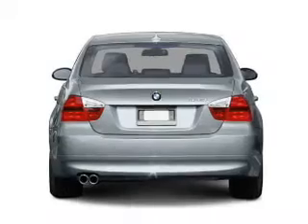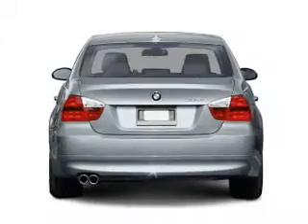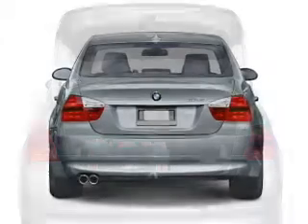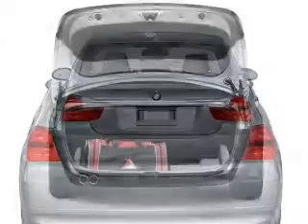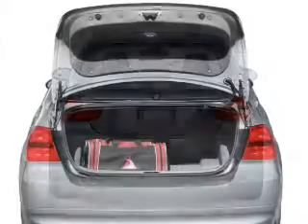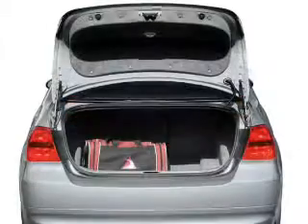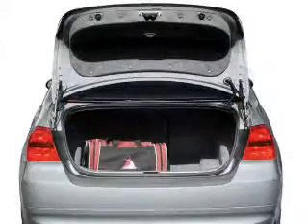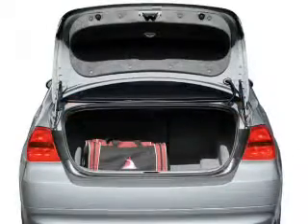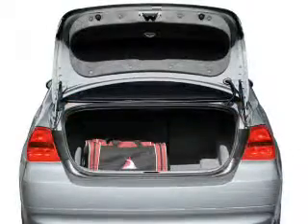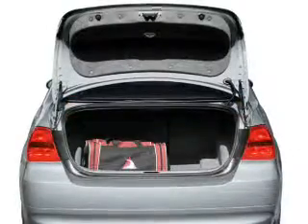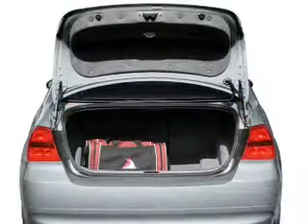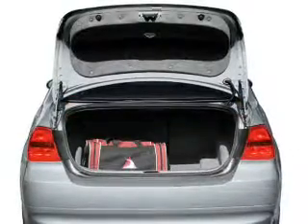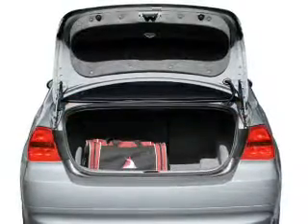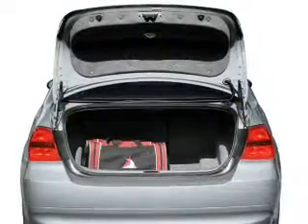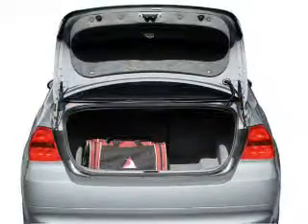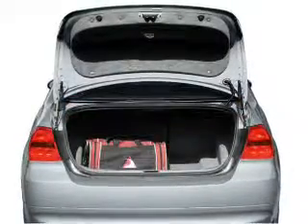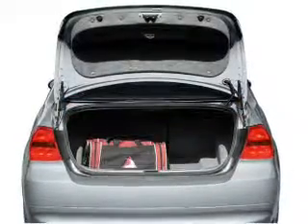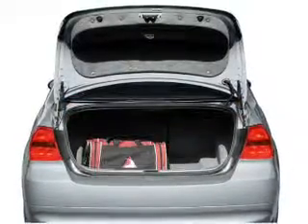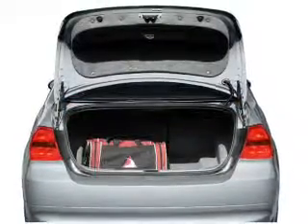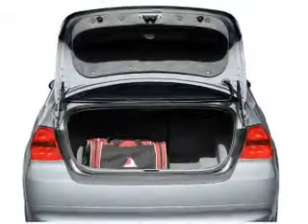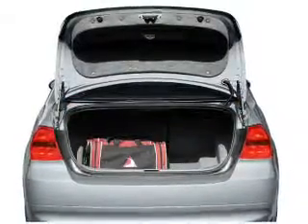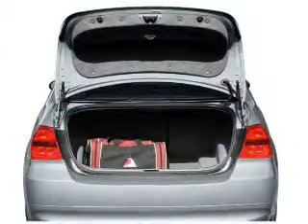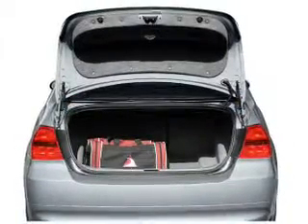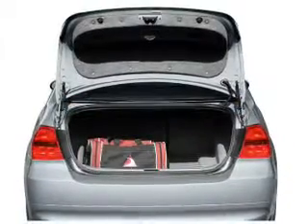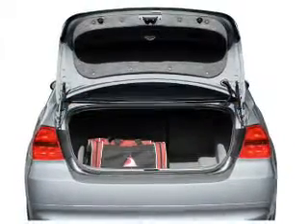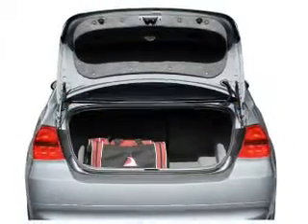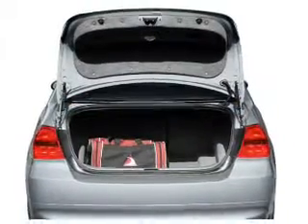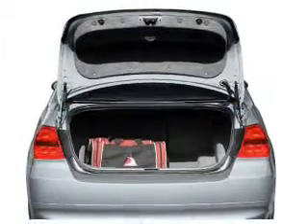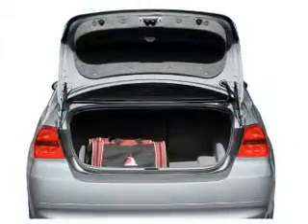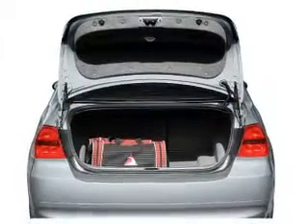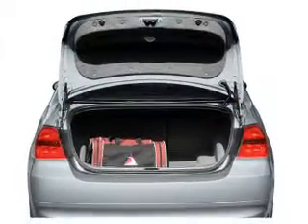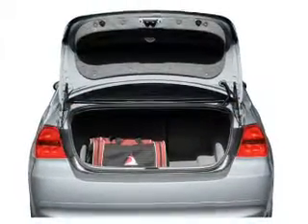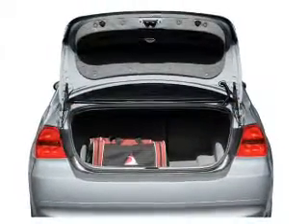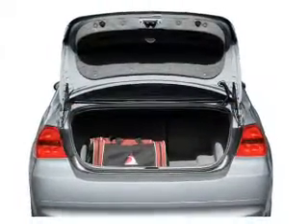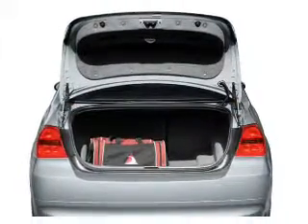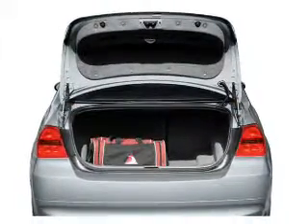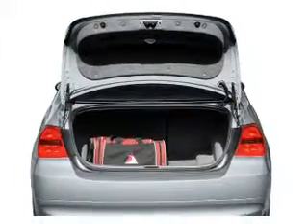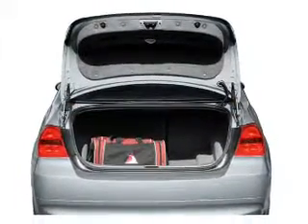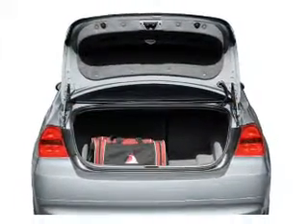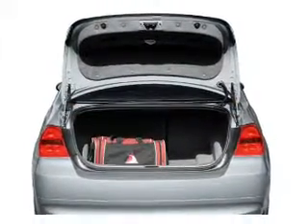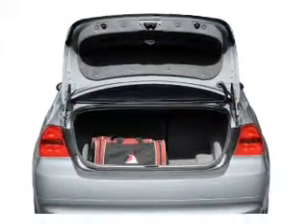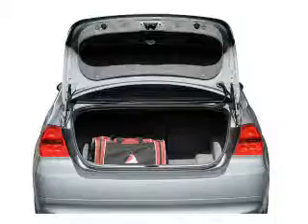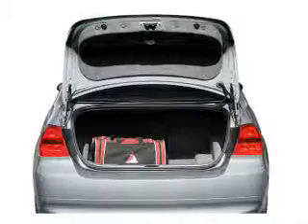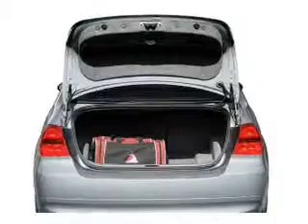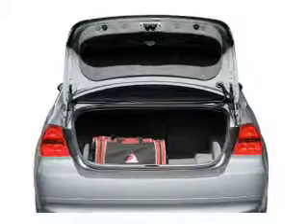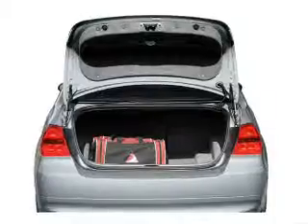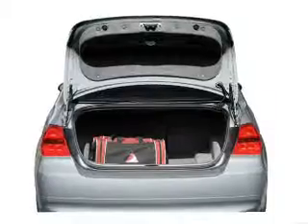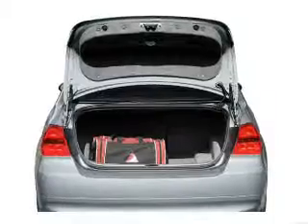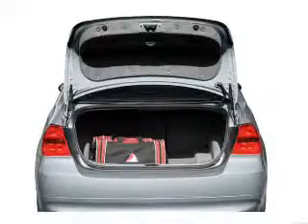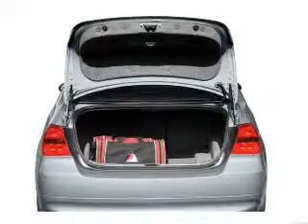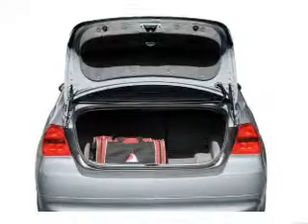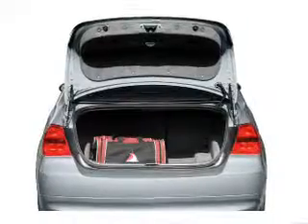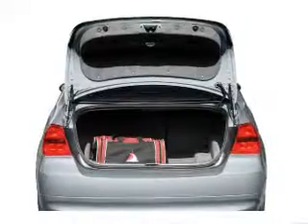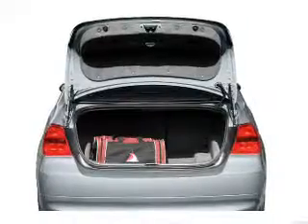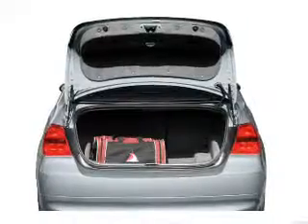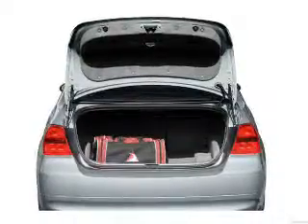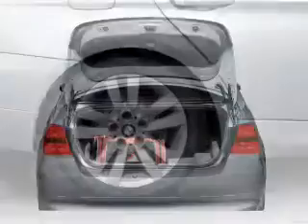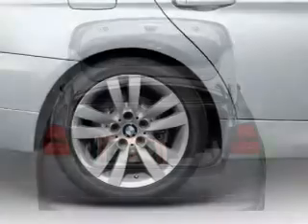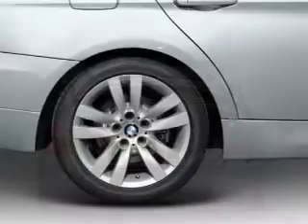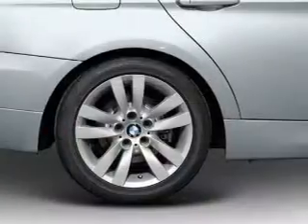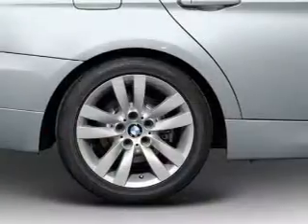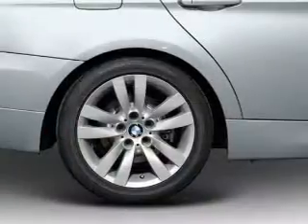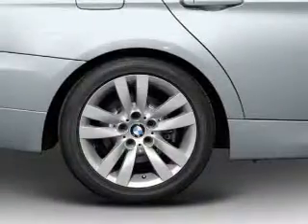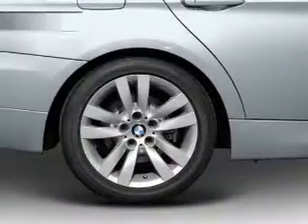Brake safely with the anti-lock braking system. Enjoy the comfort of dual temperature controls, and let the sun shine in with a sunroof.